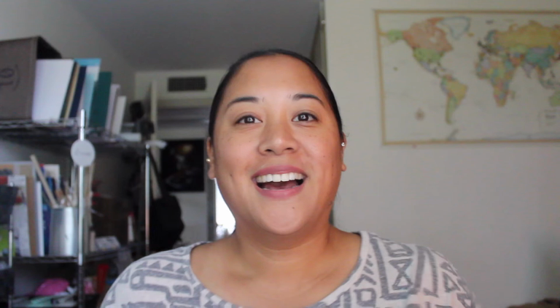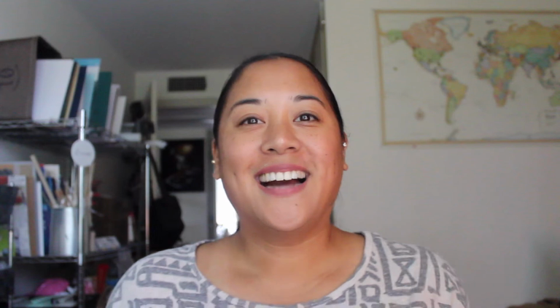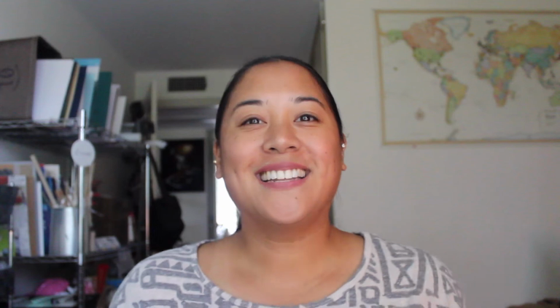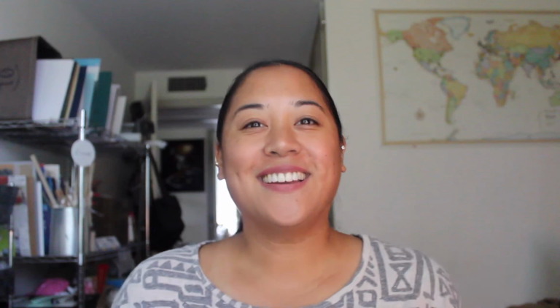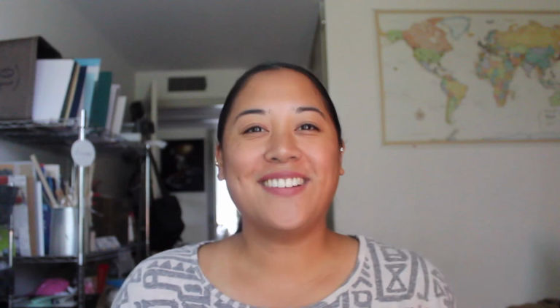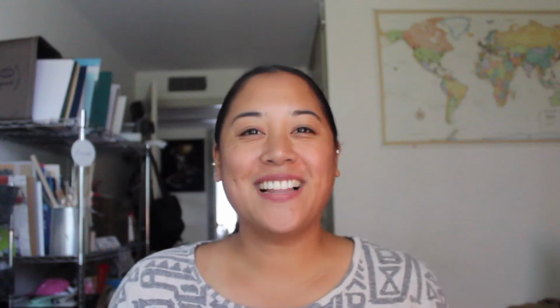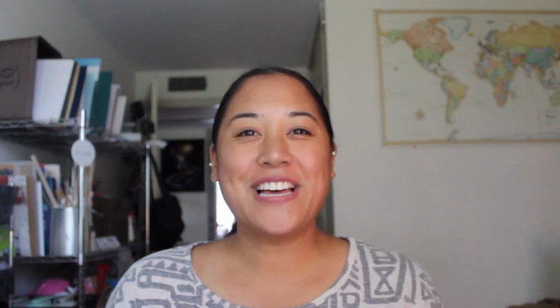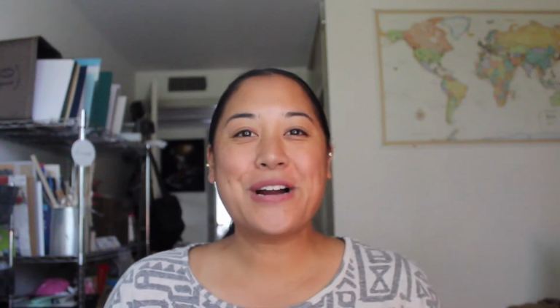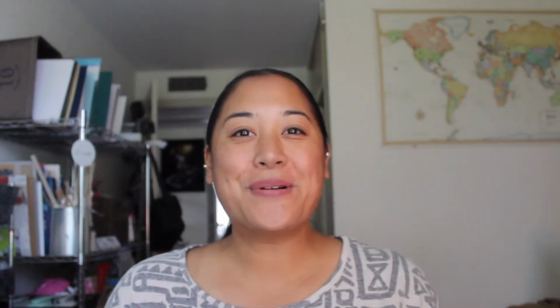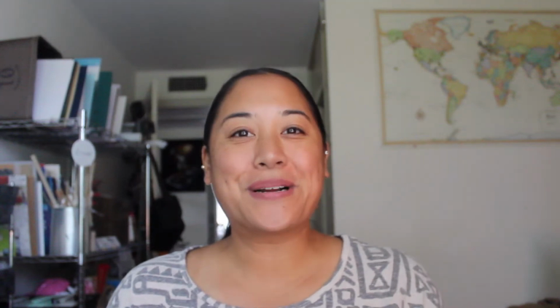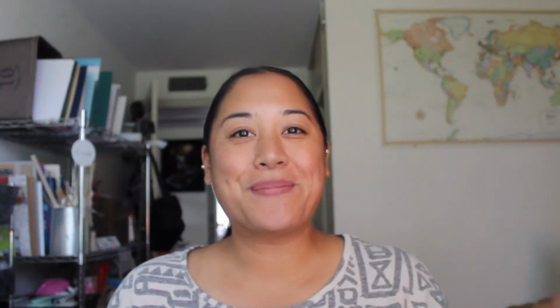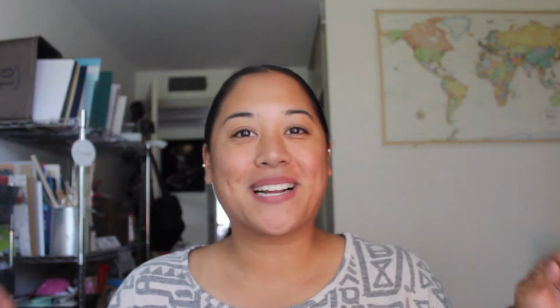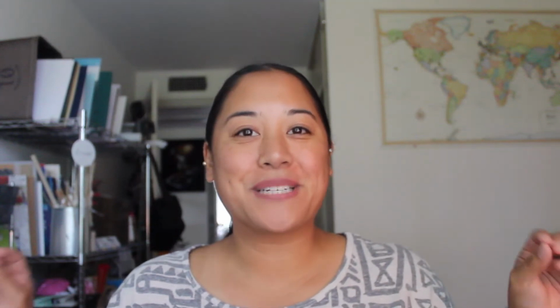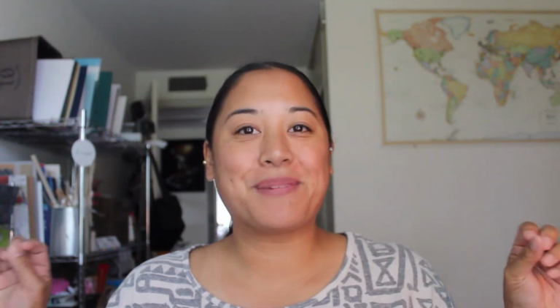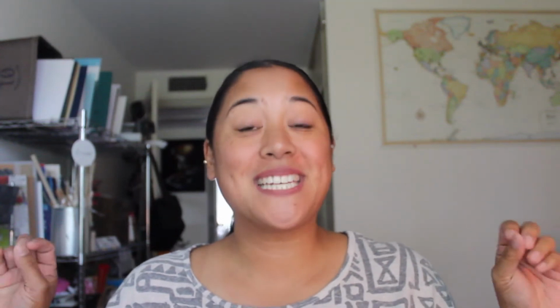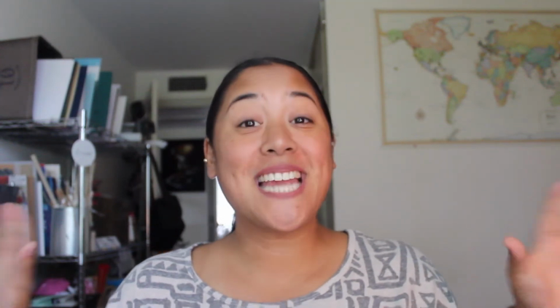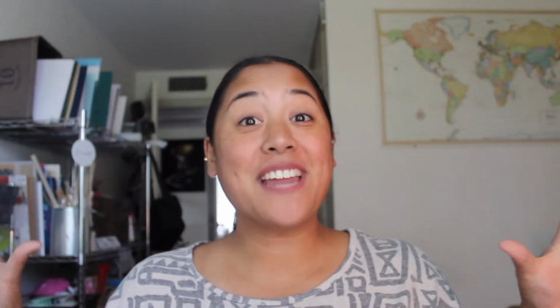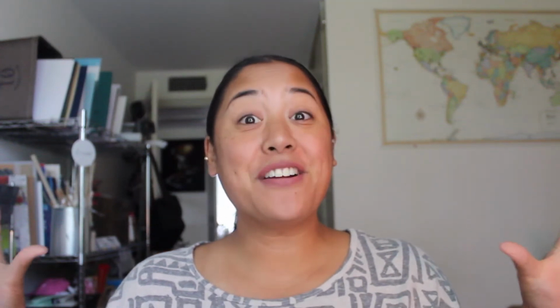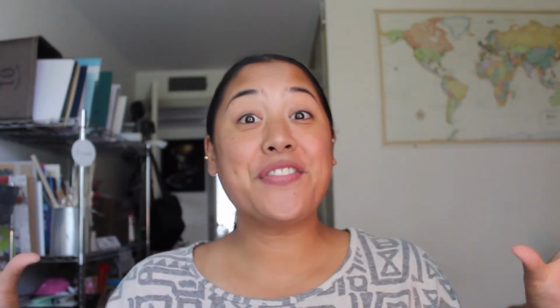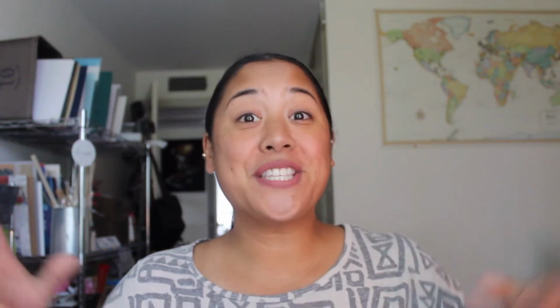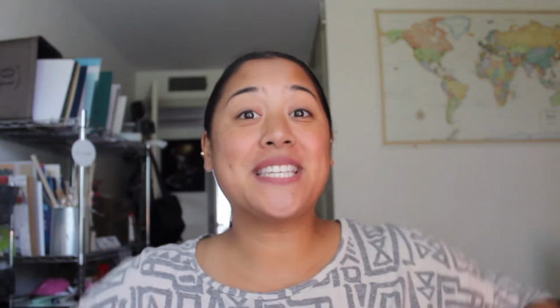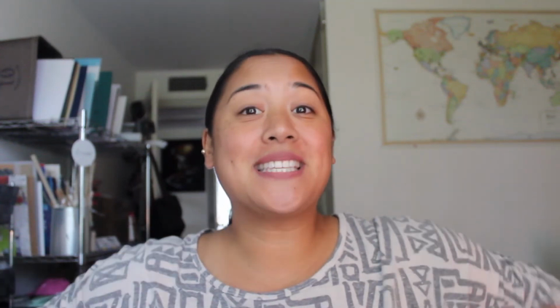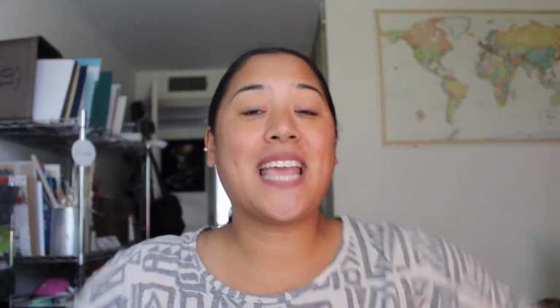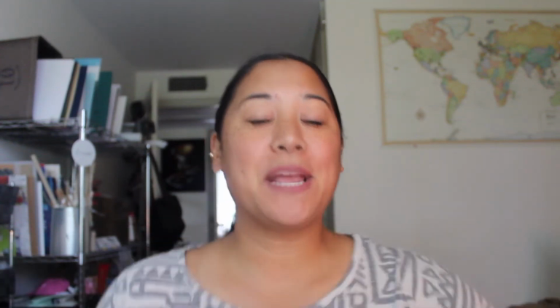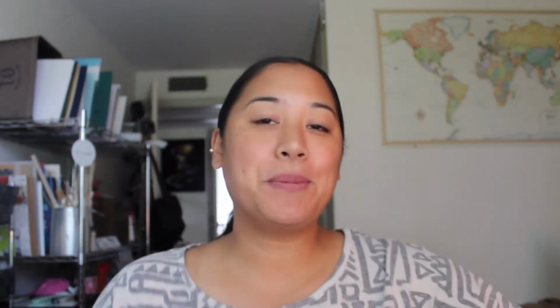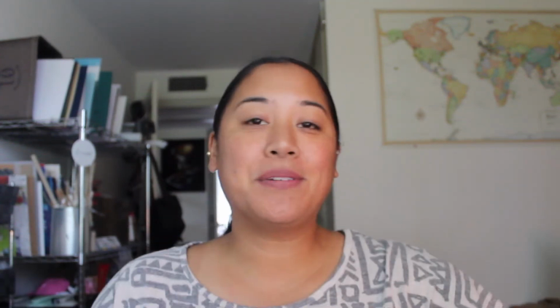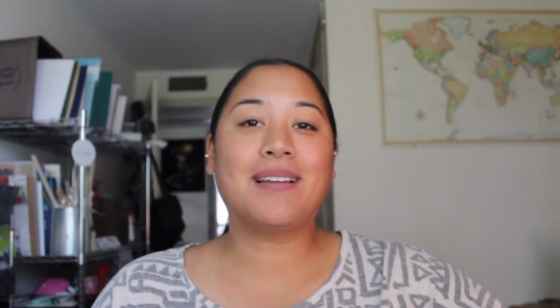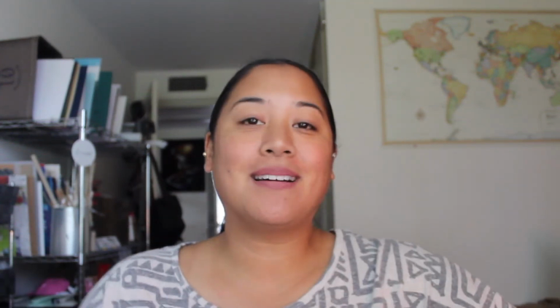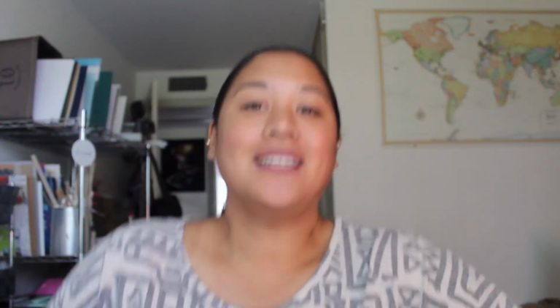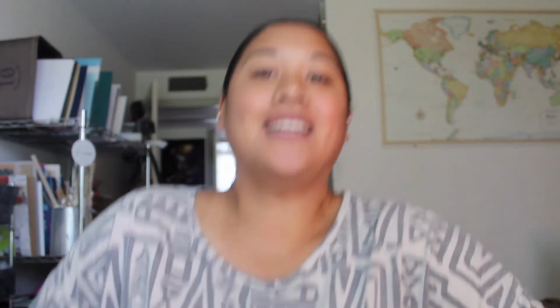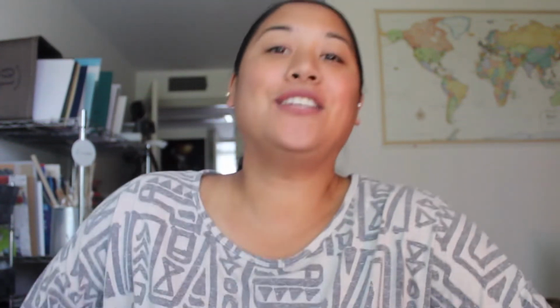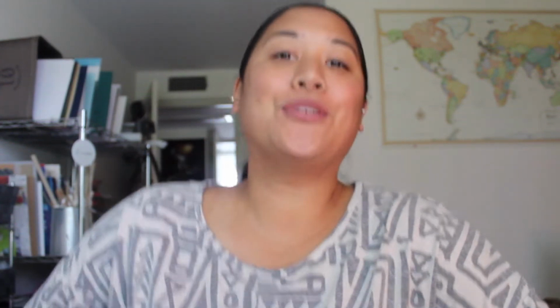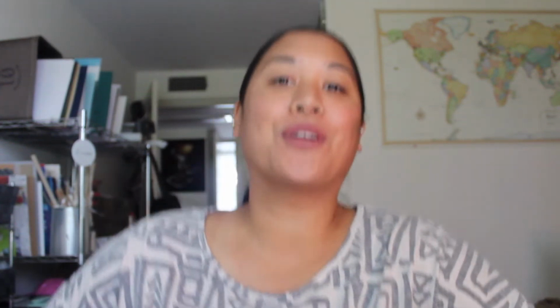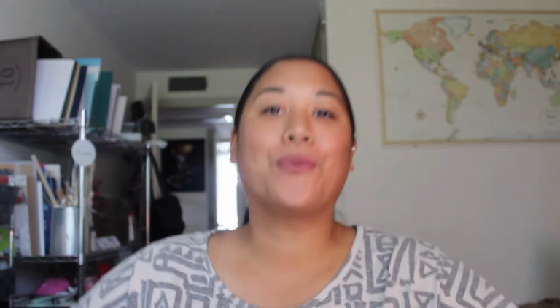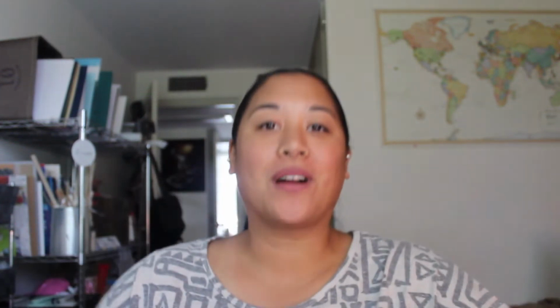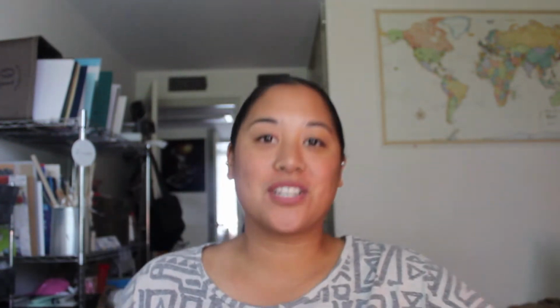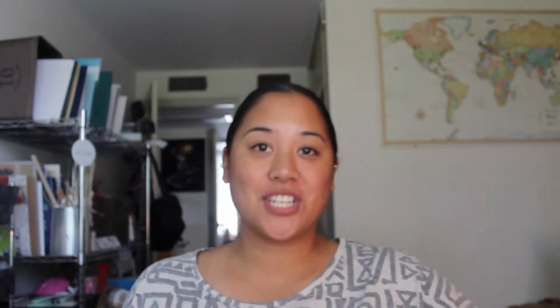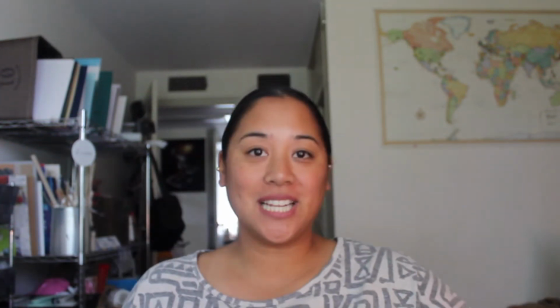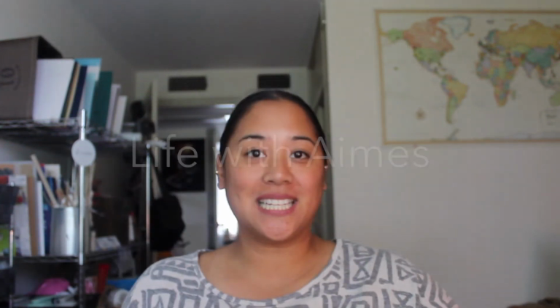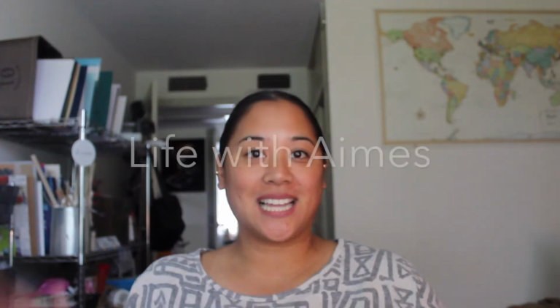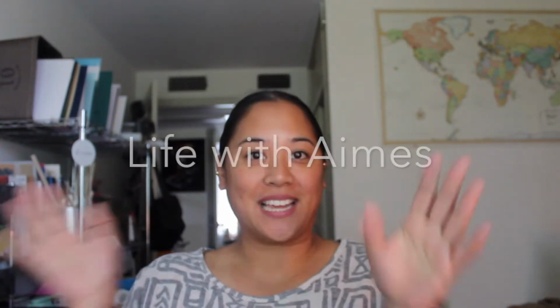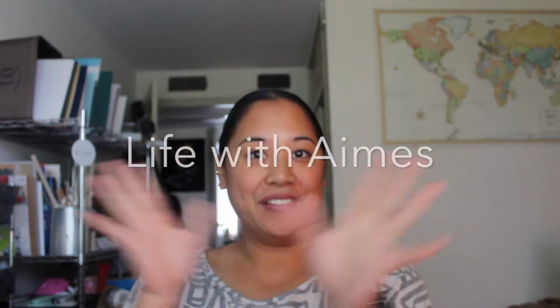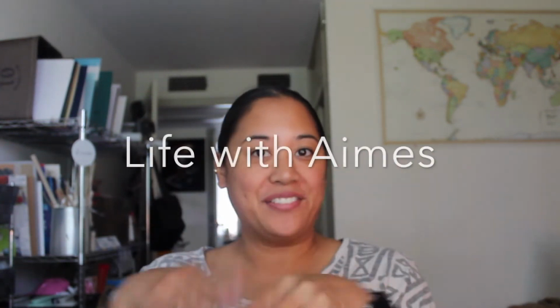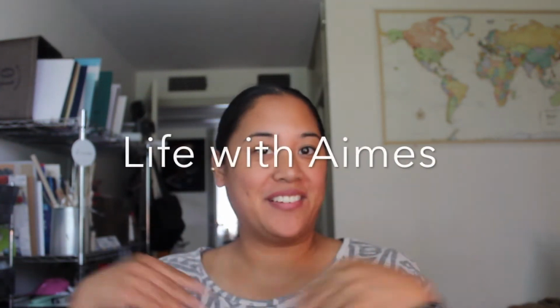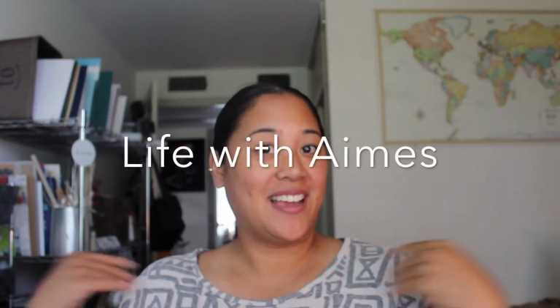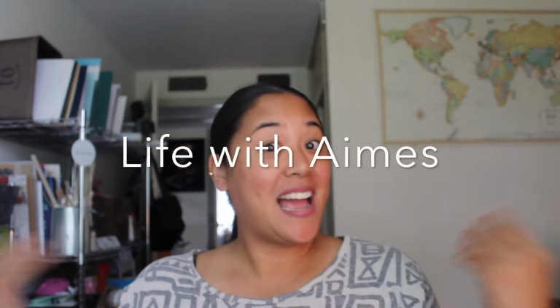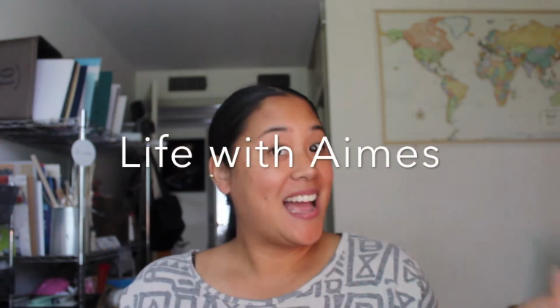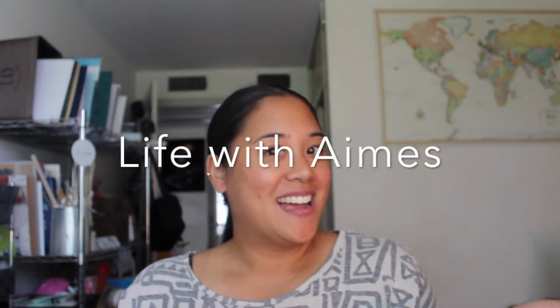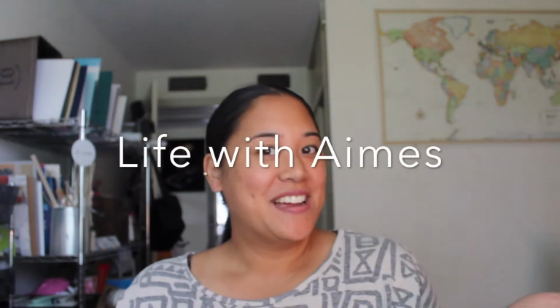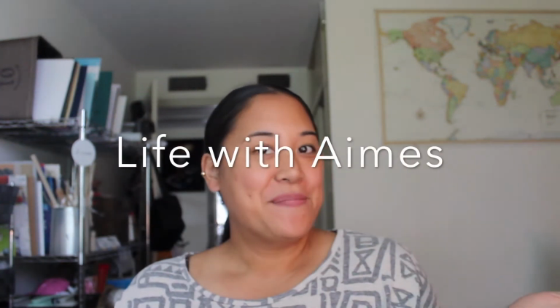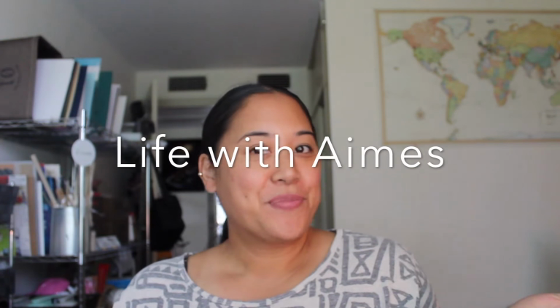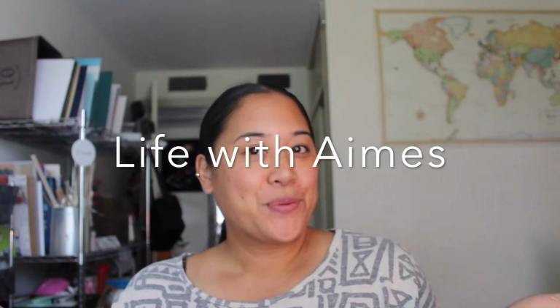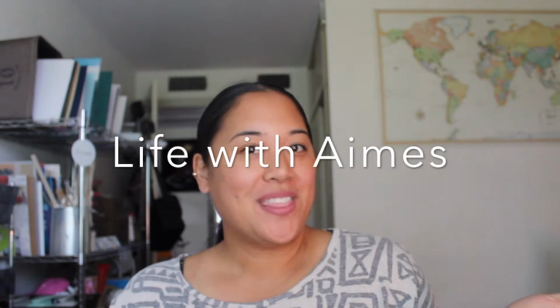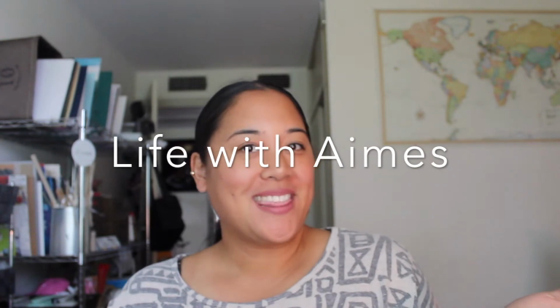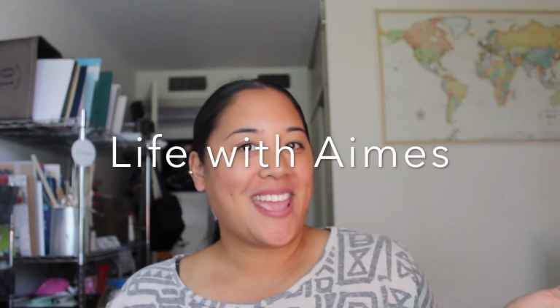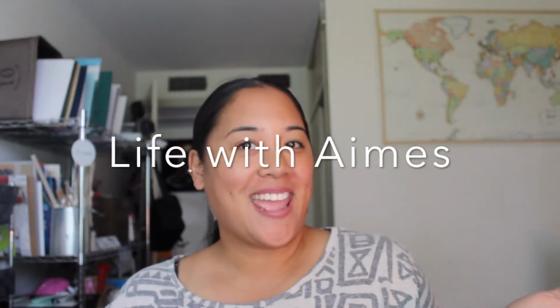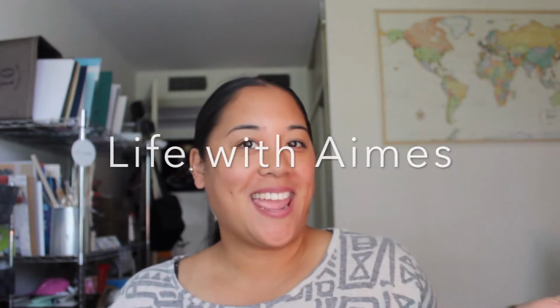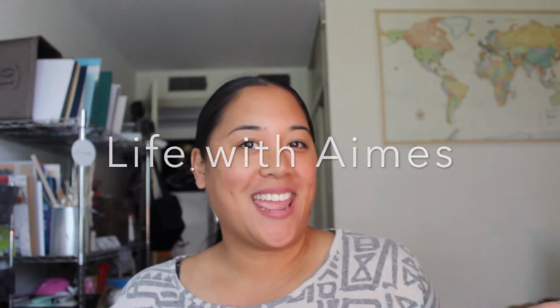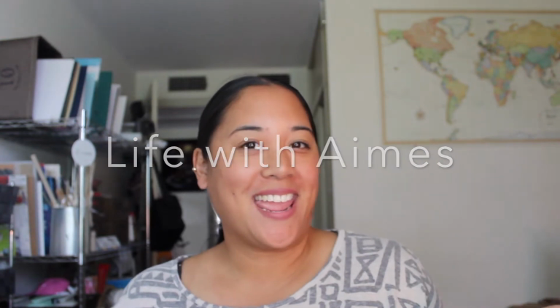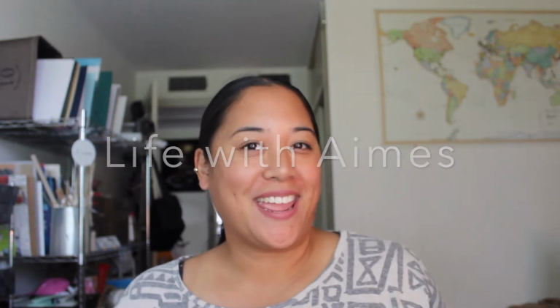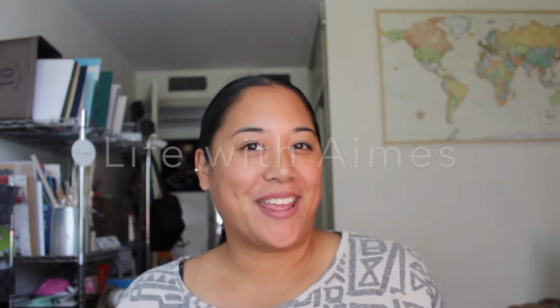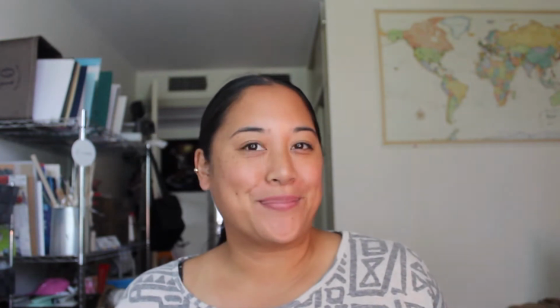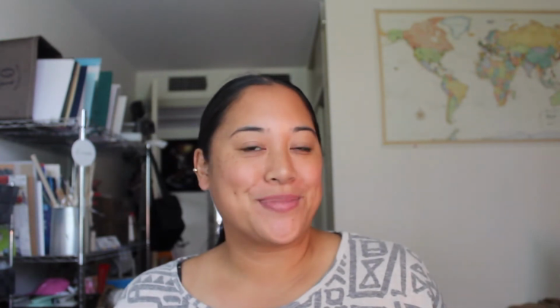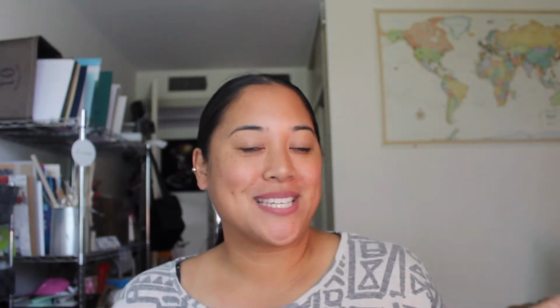Hello, hello! Welcome back to my channel. This is Amy Milan and you are watching Life with Ames.